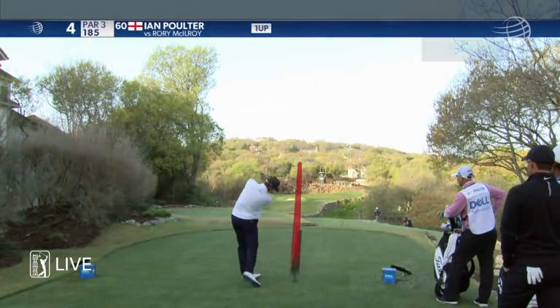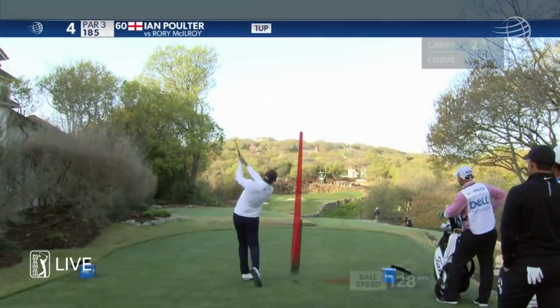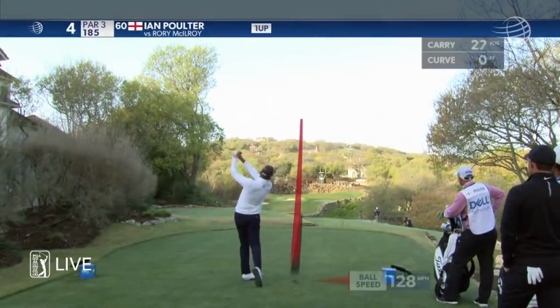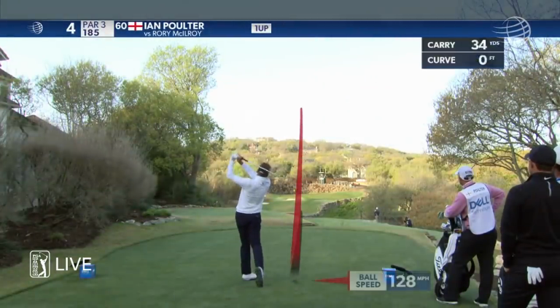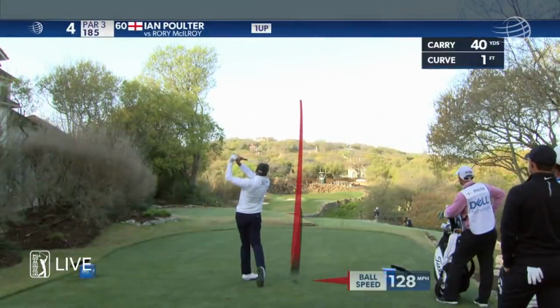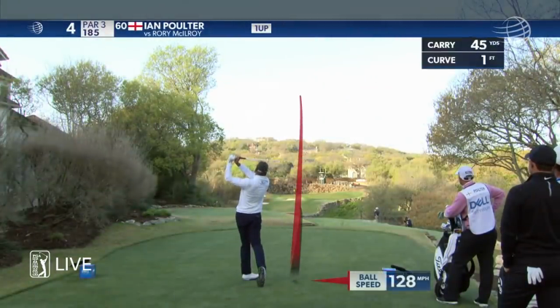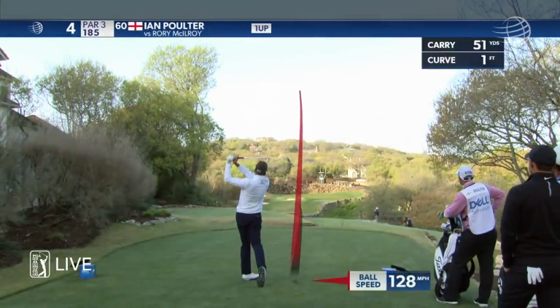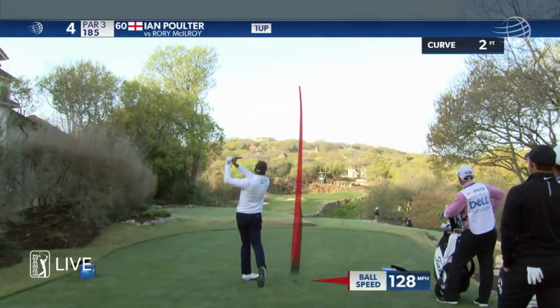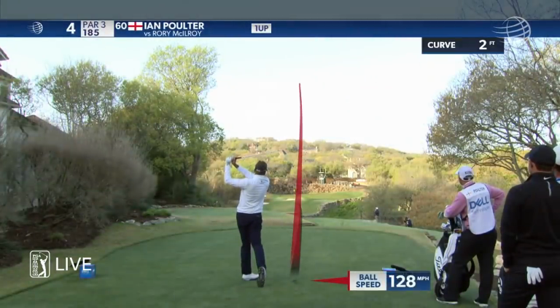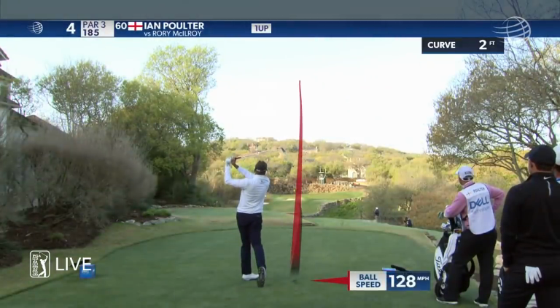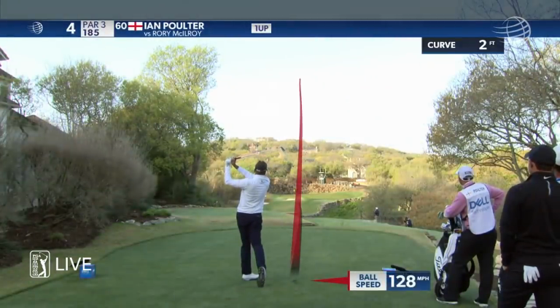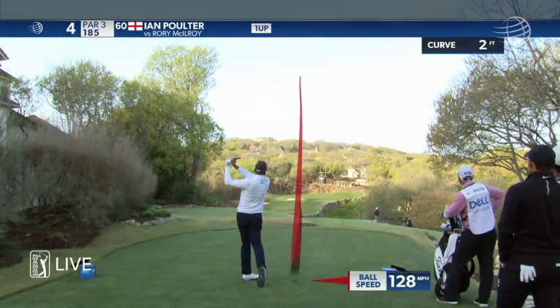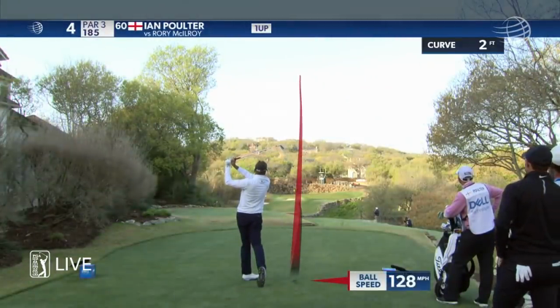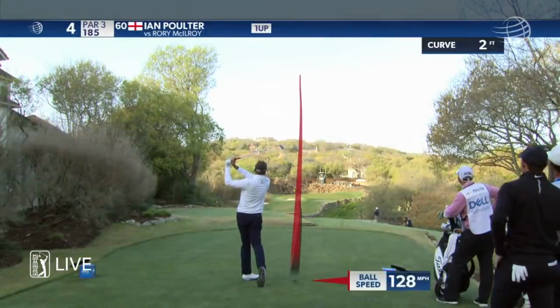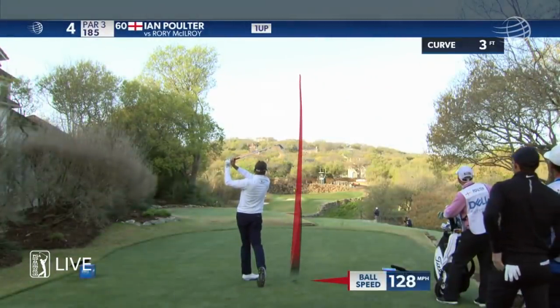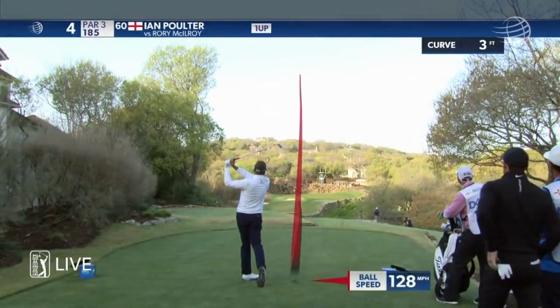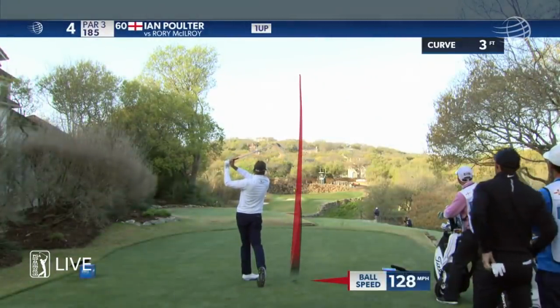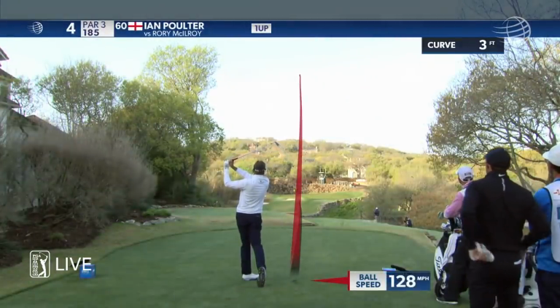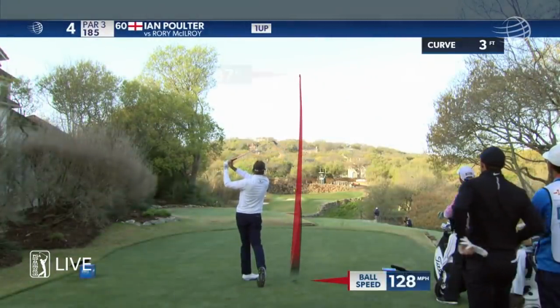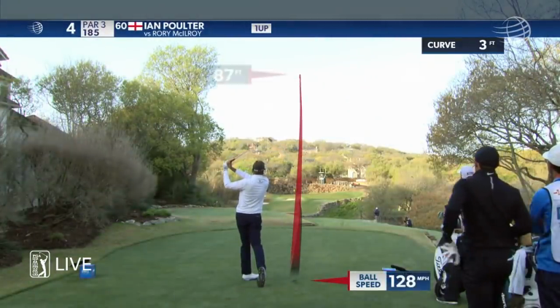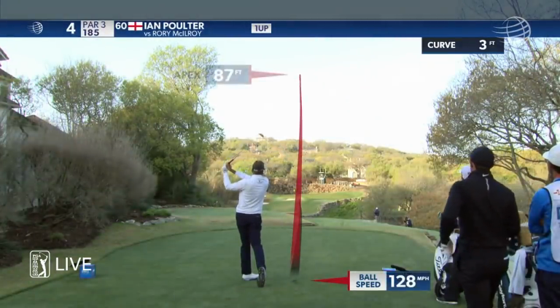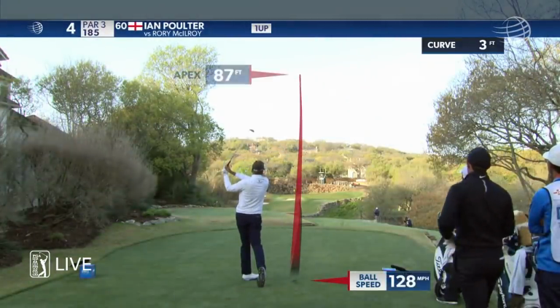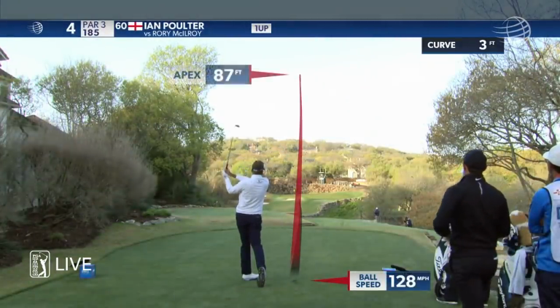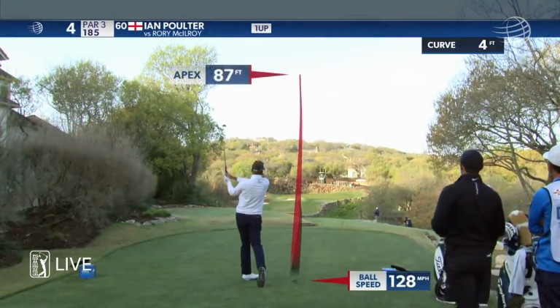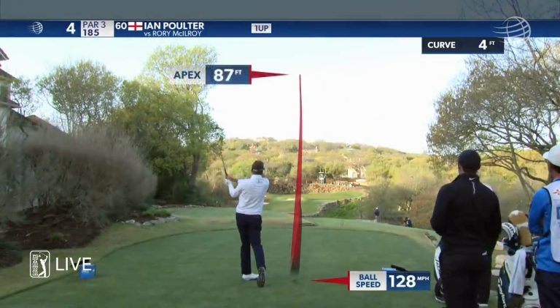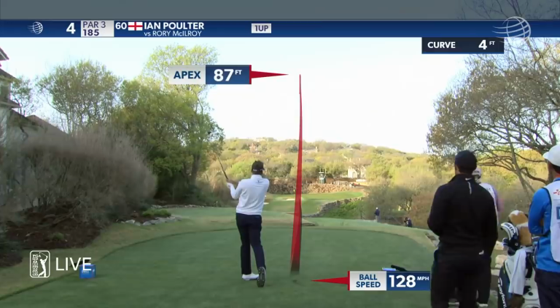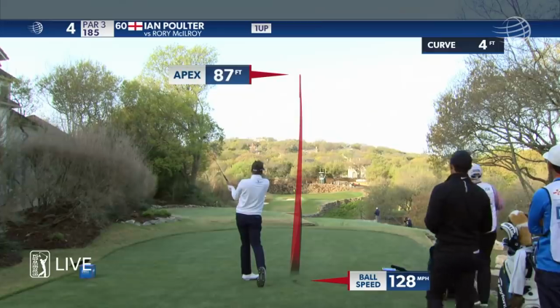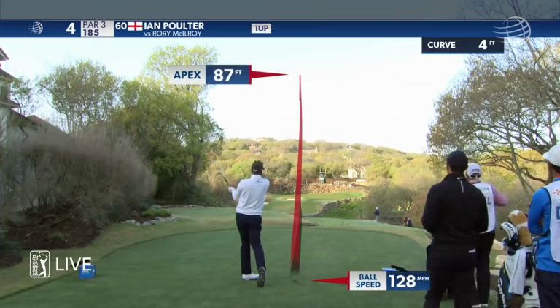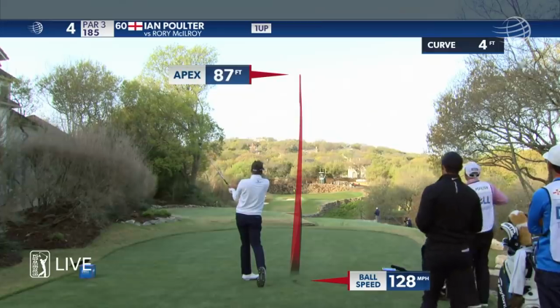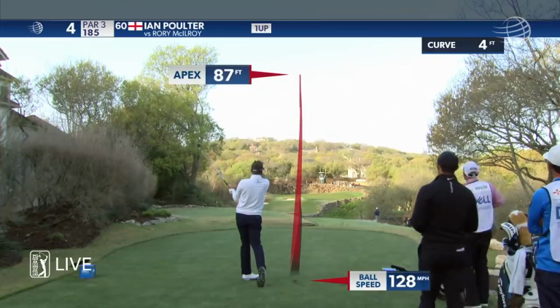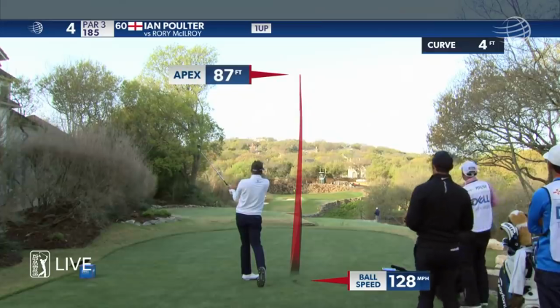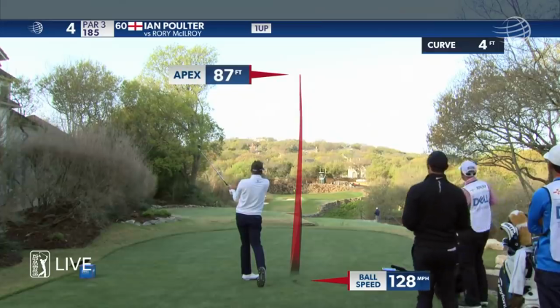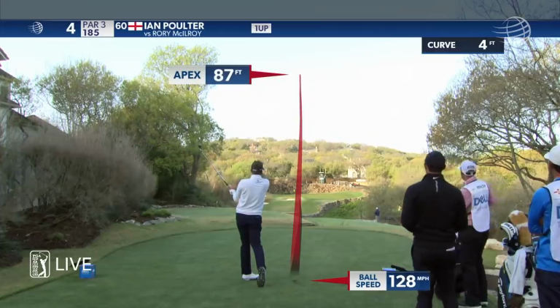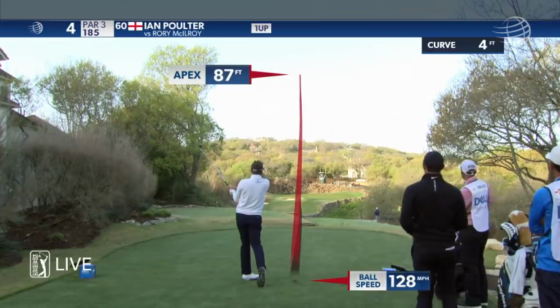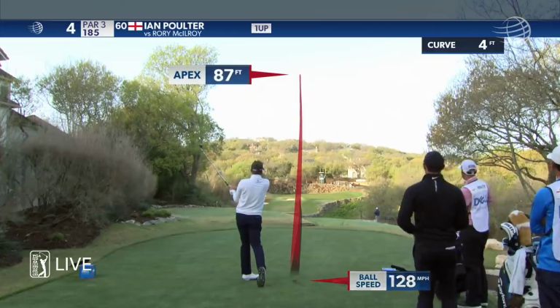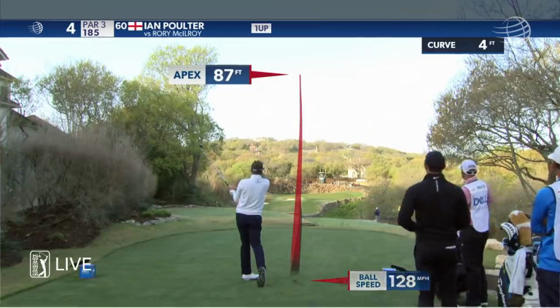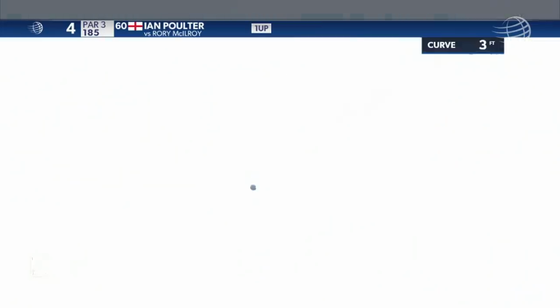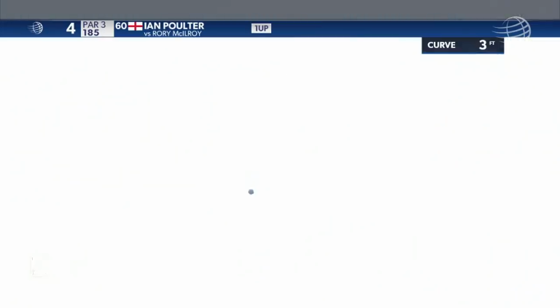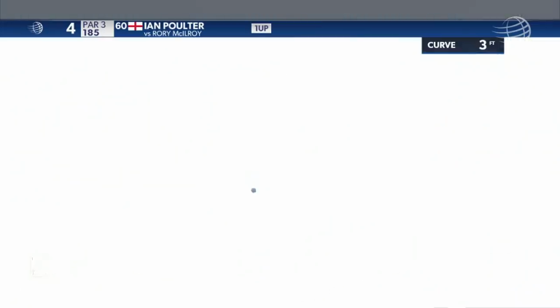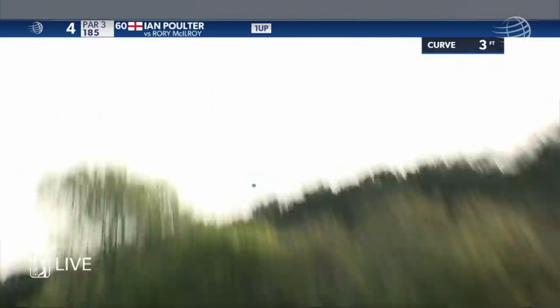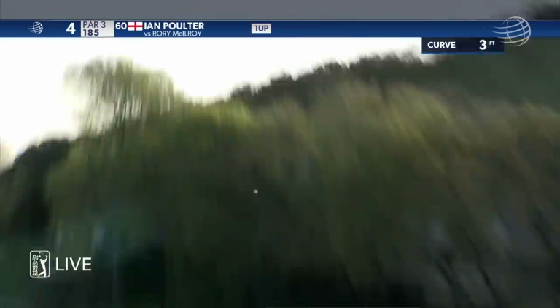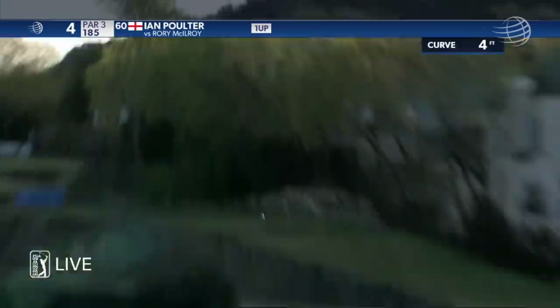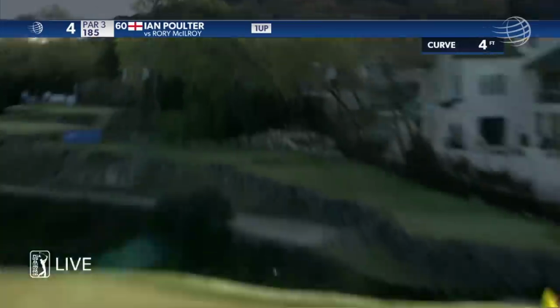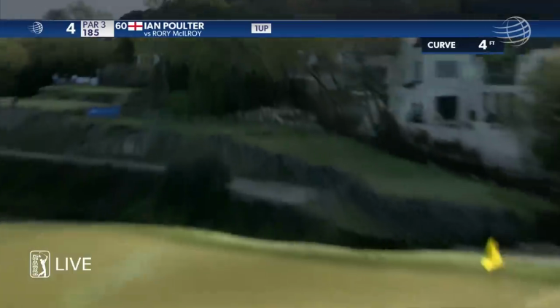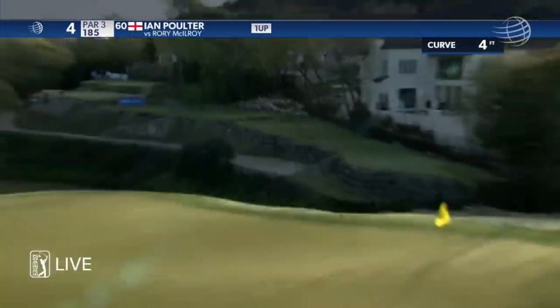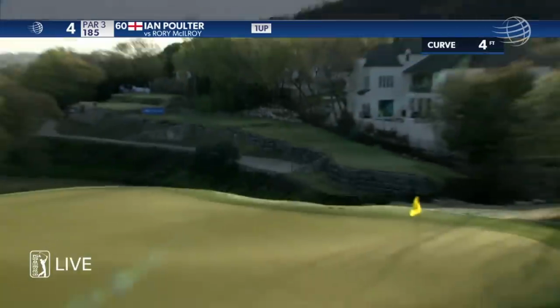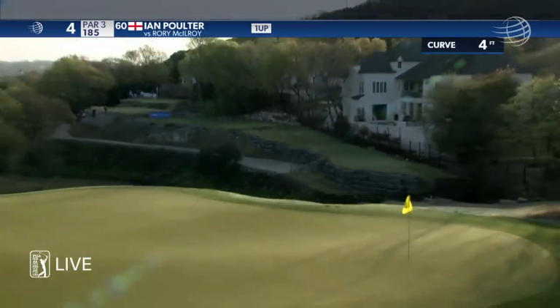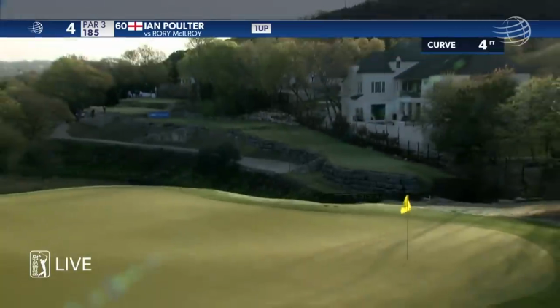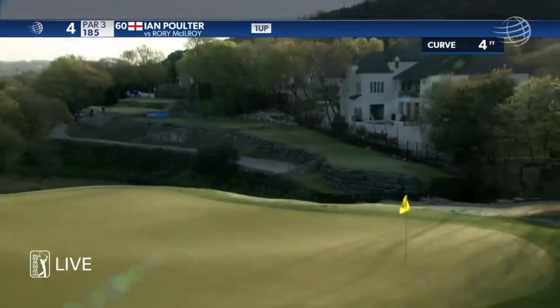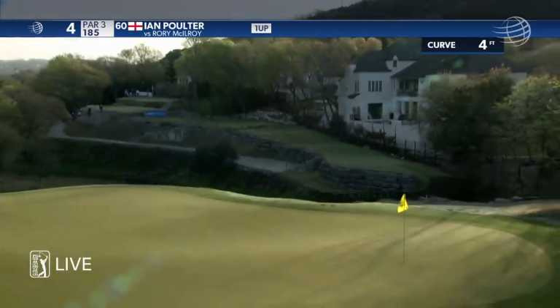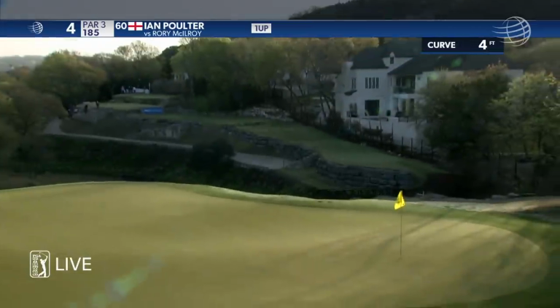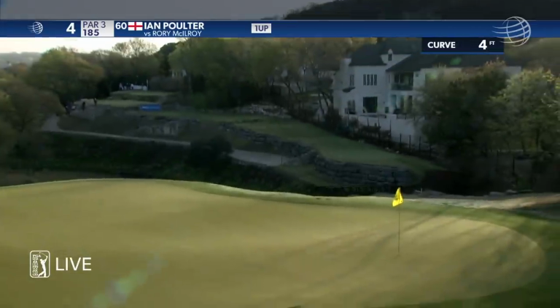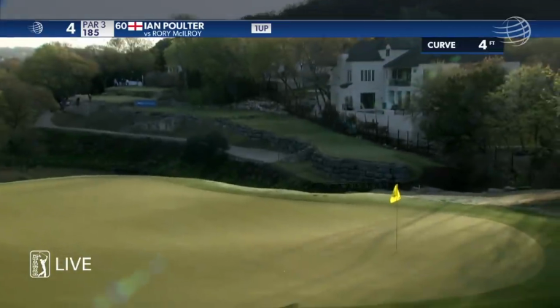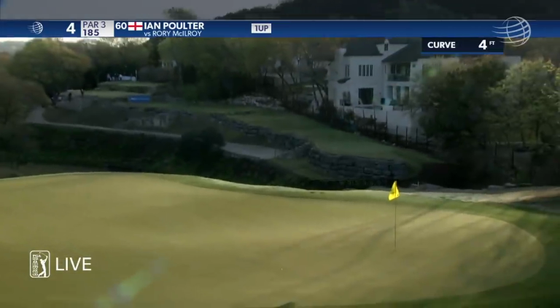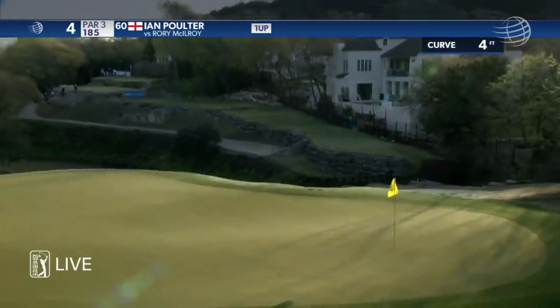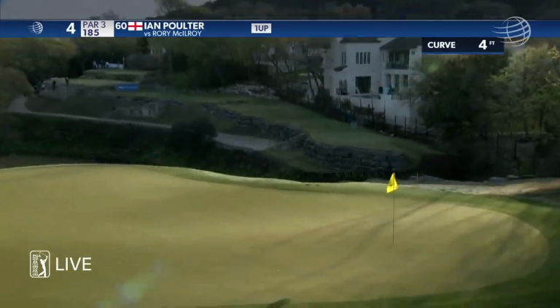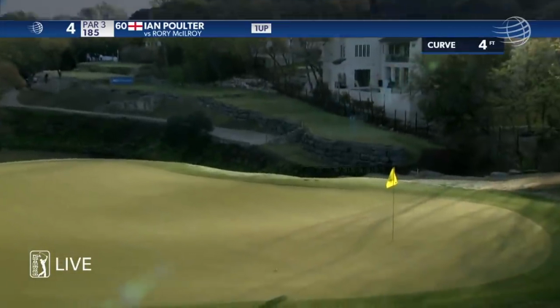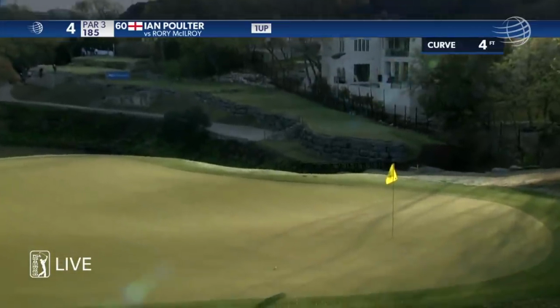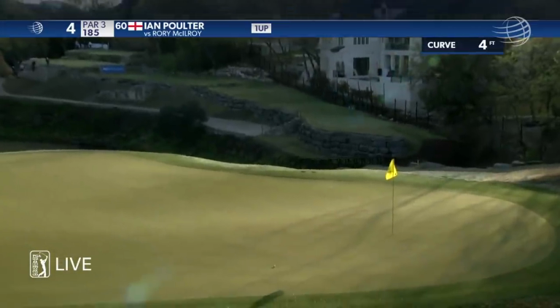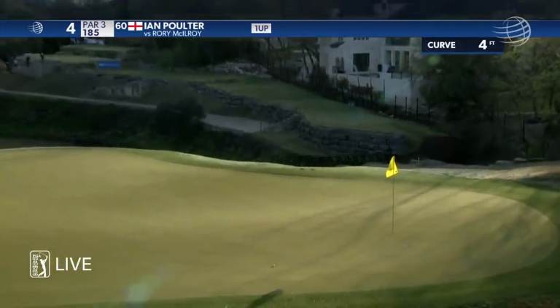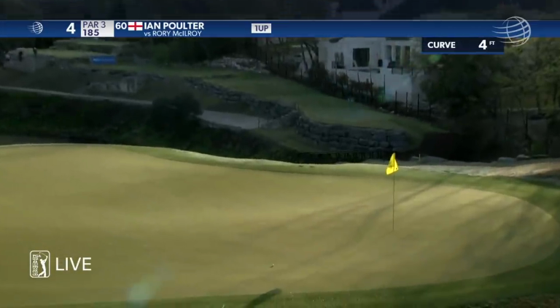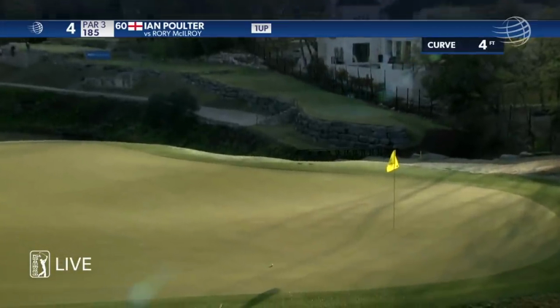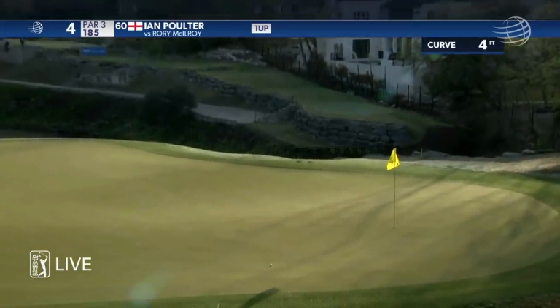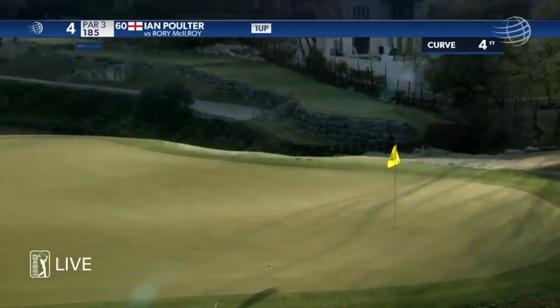No doubt about it. The distance, similar hole location as well. Pretty good line just right of it. Pretty golf shot.